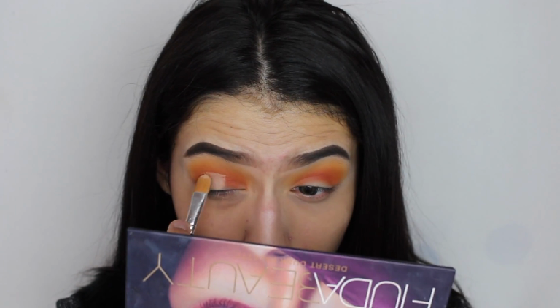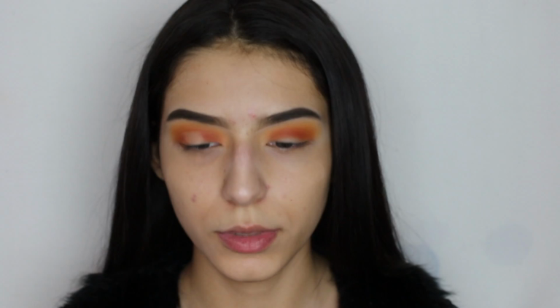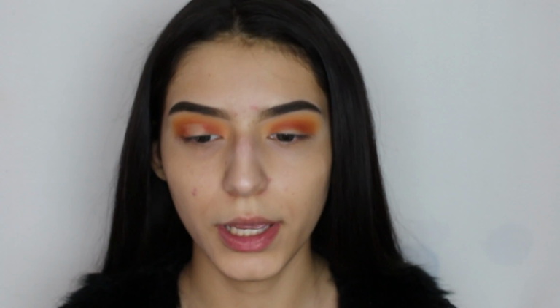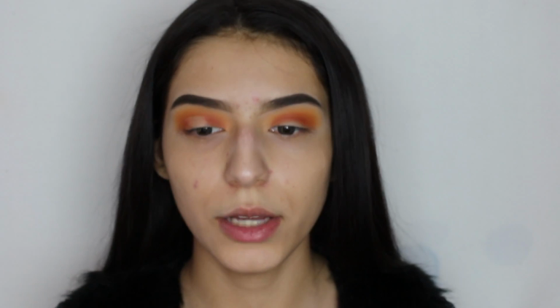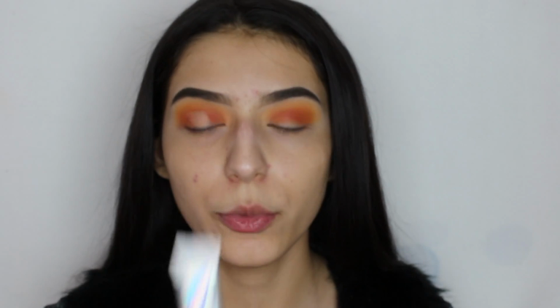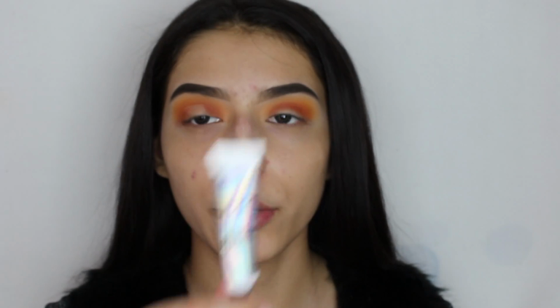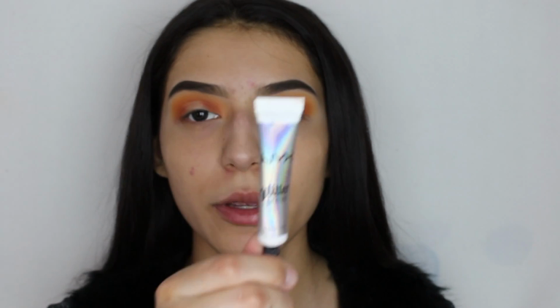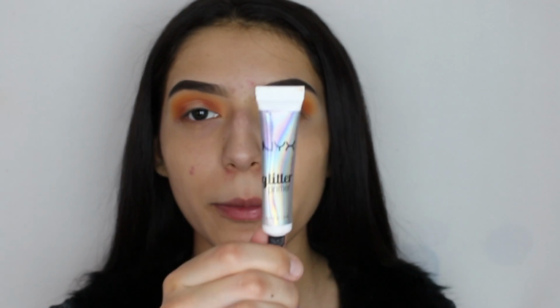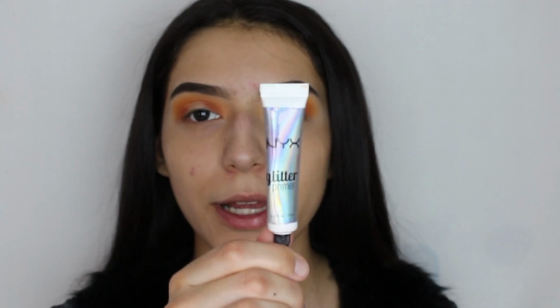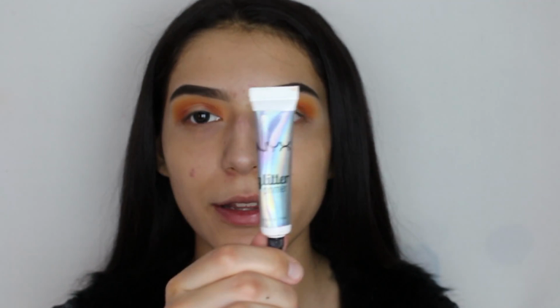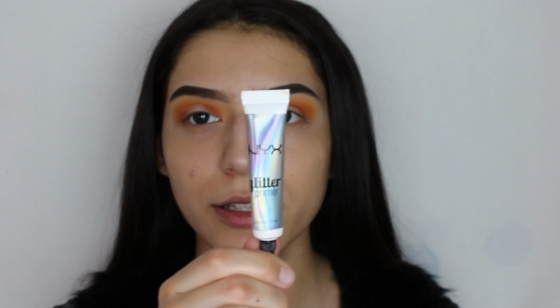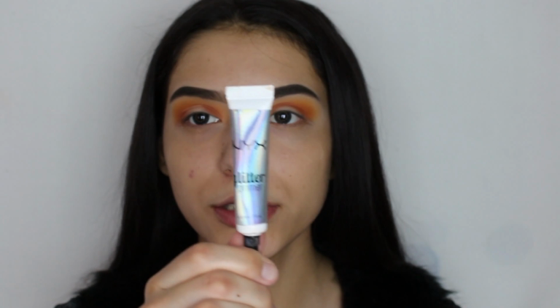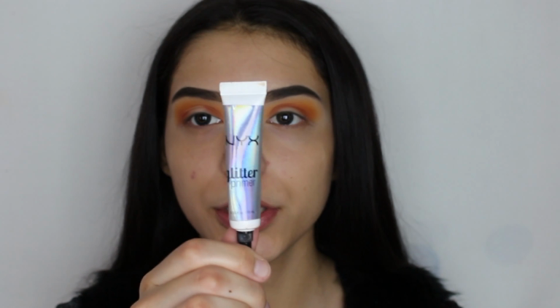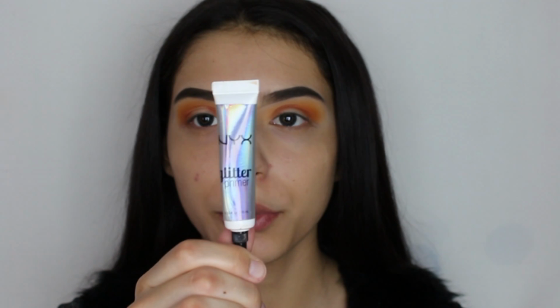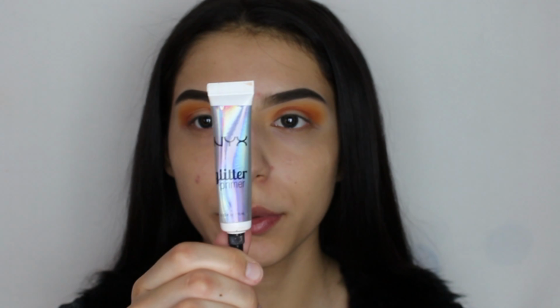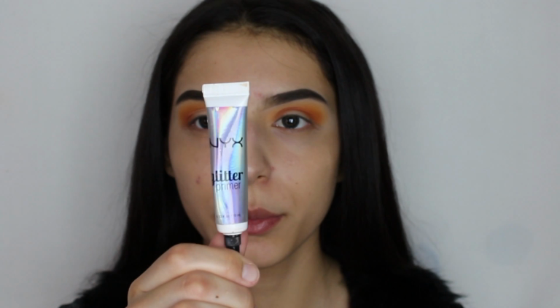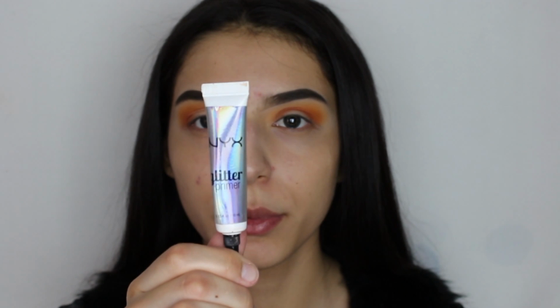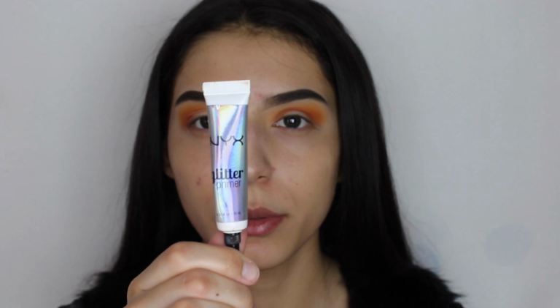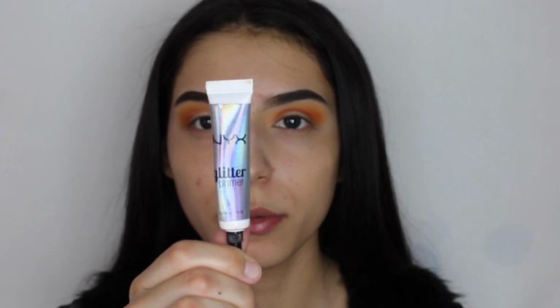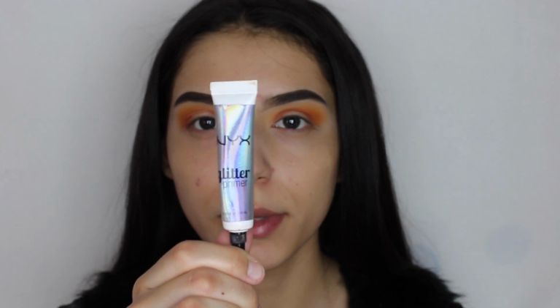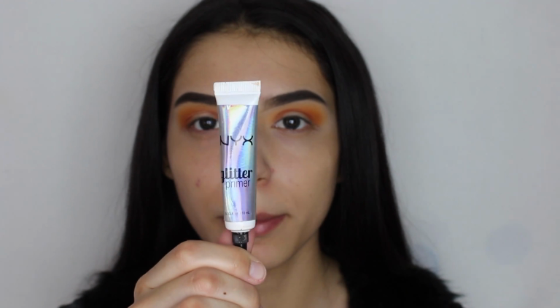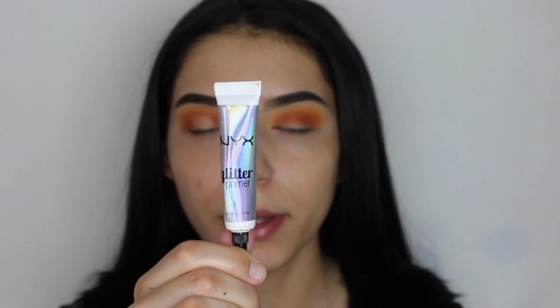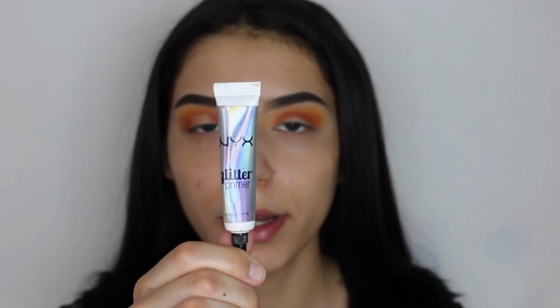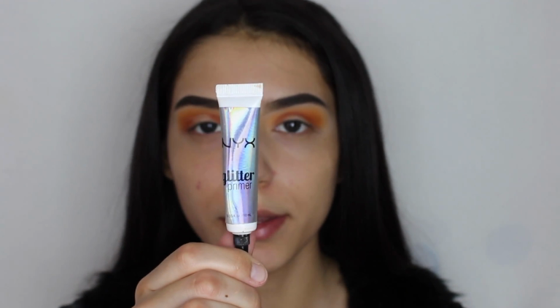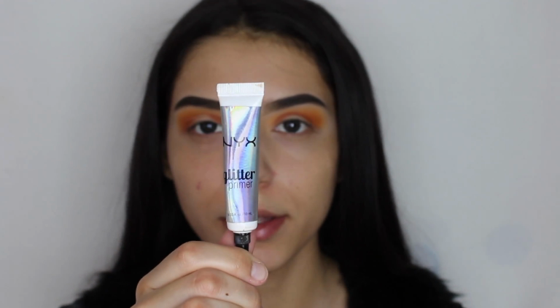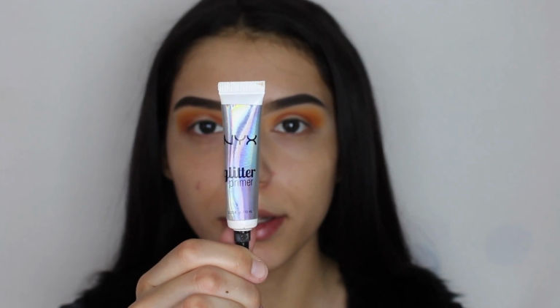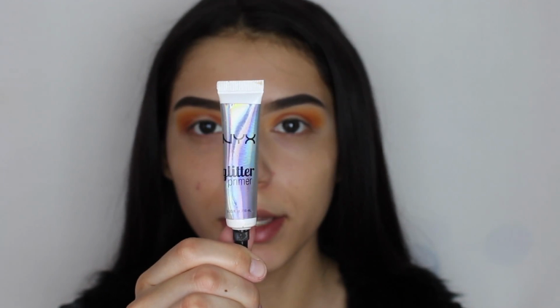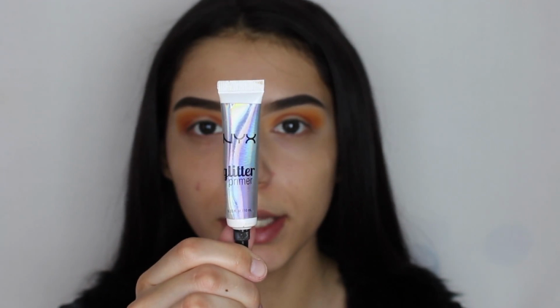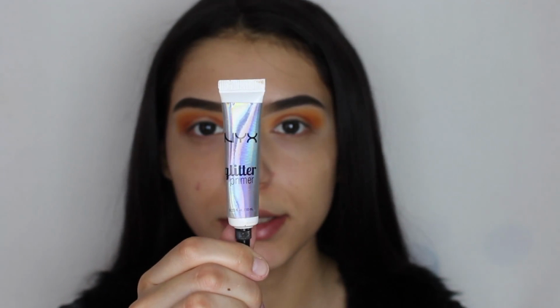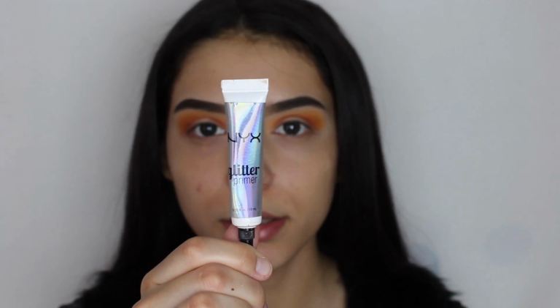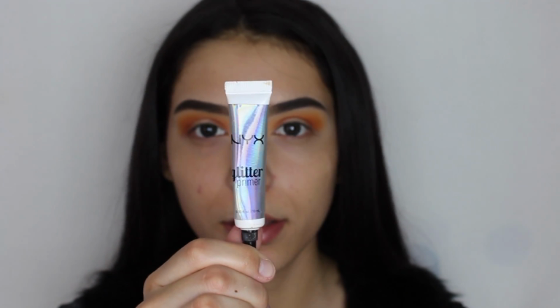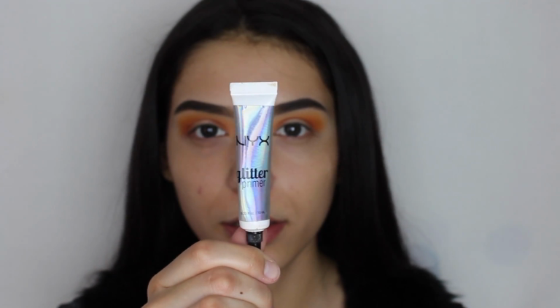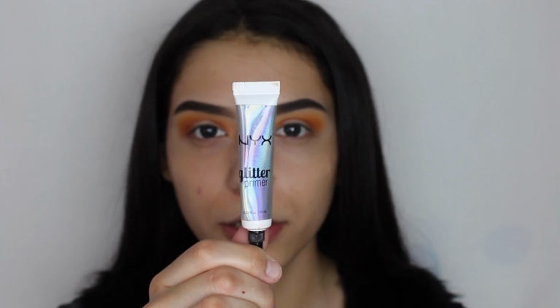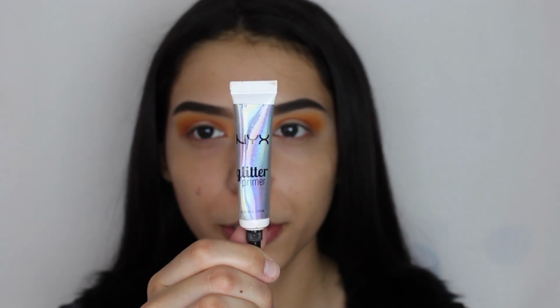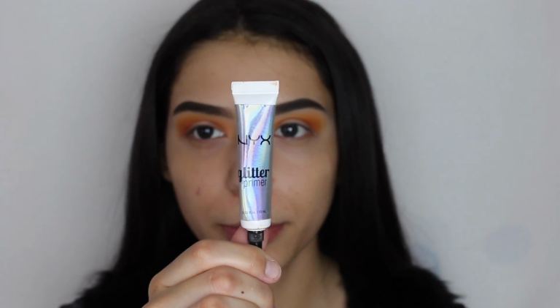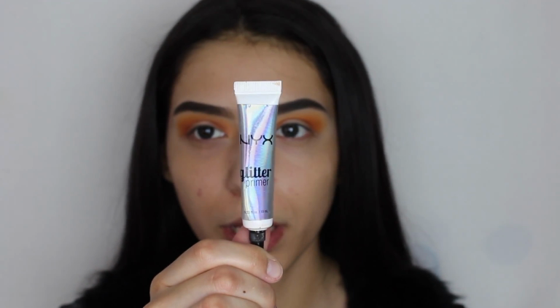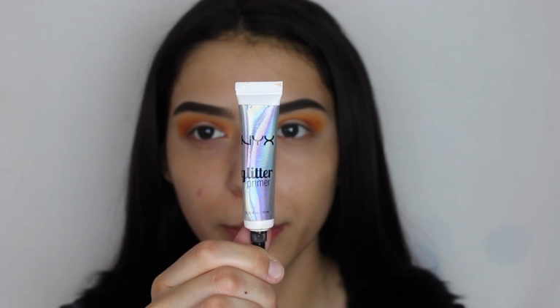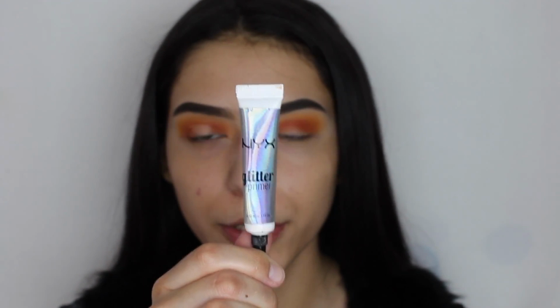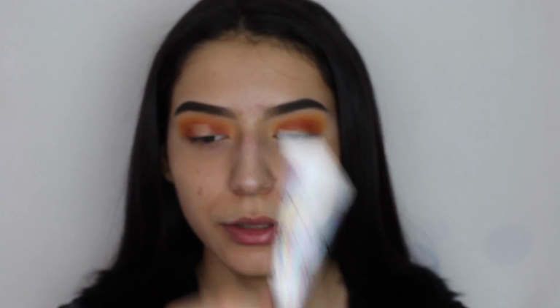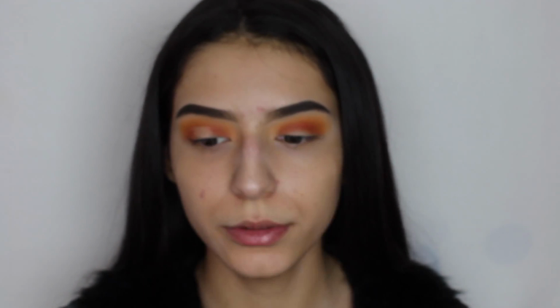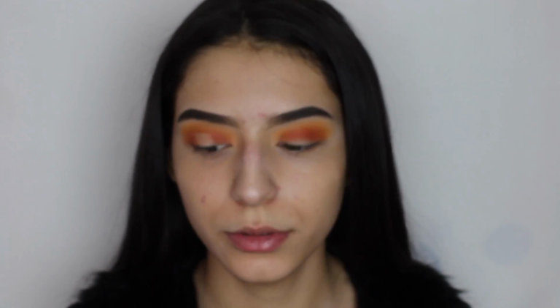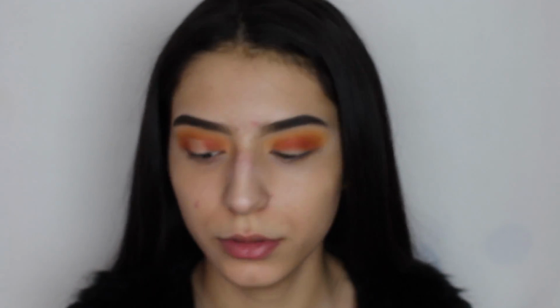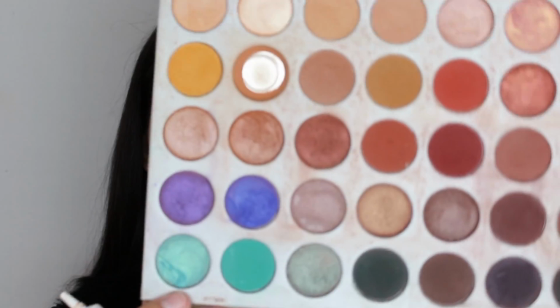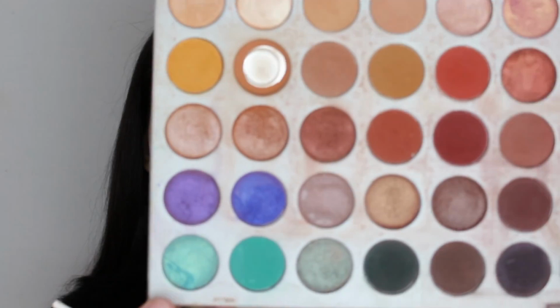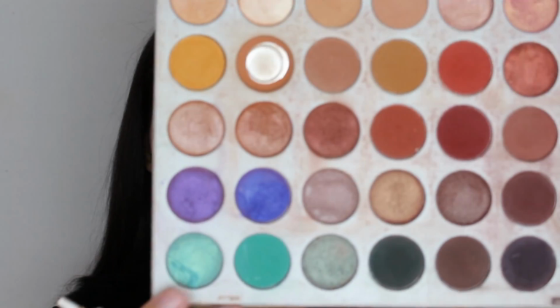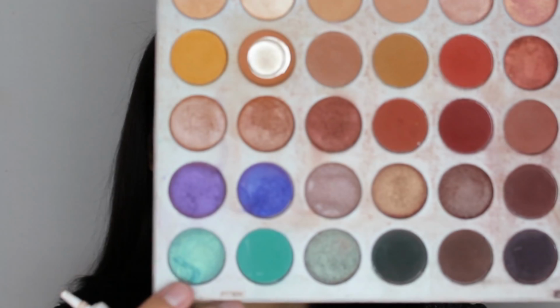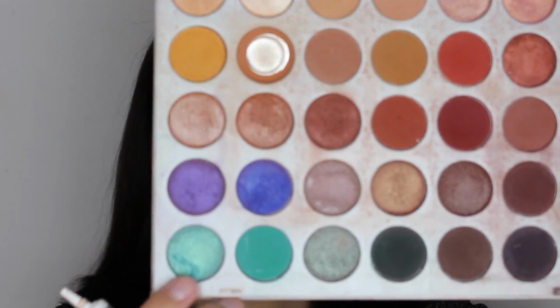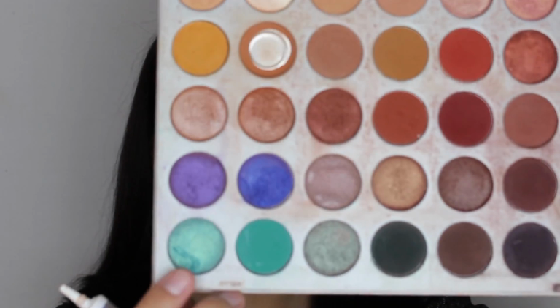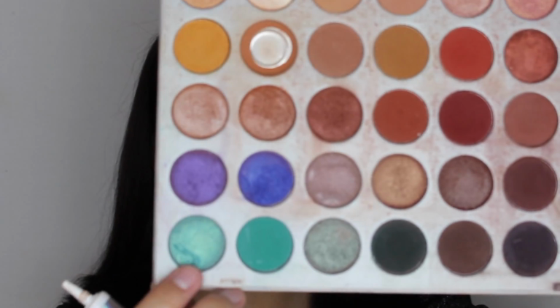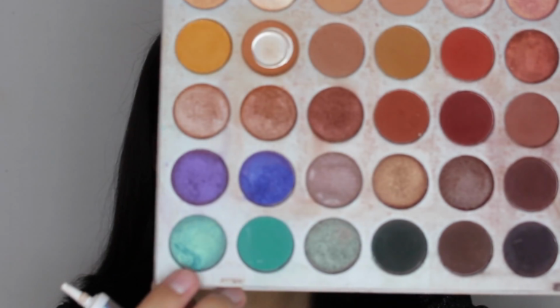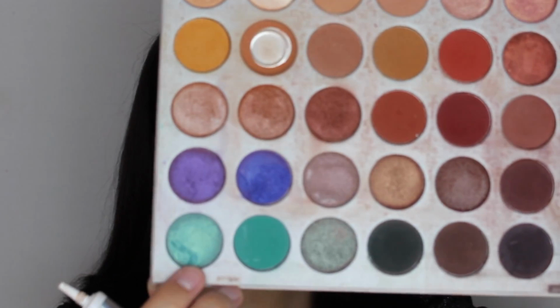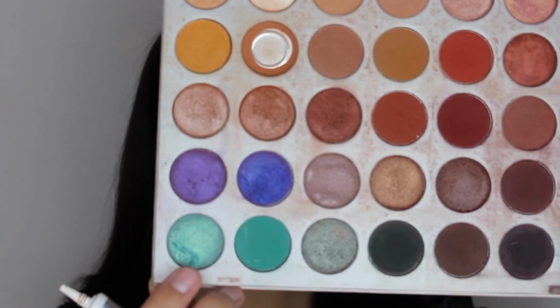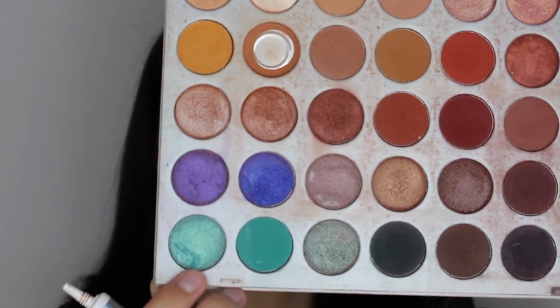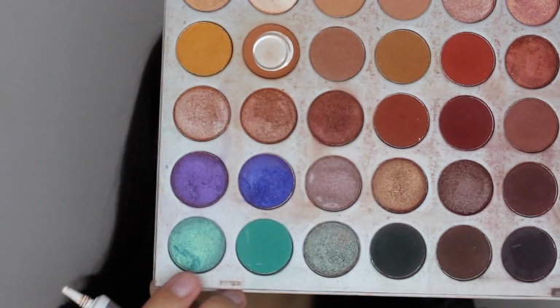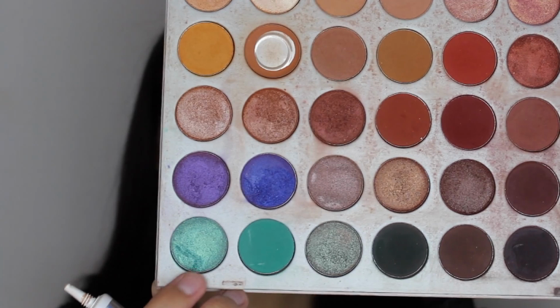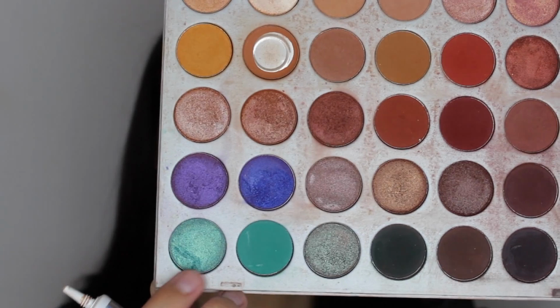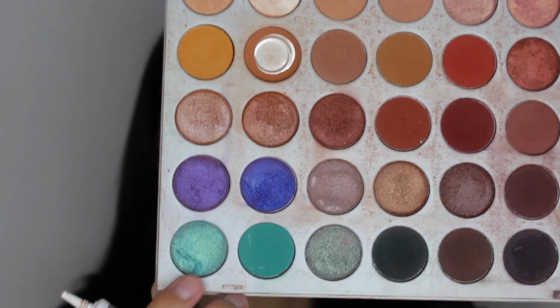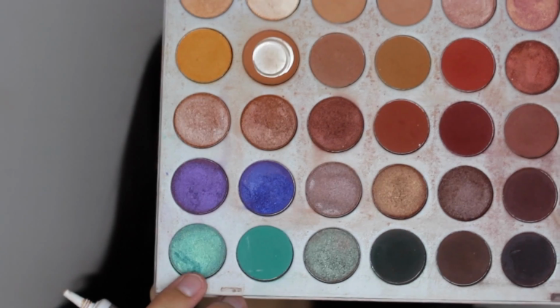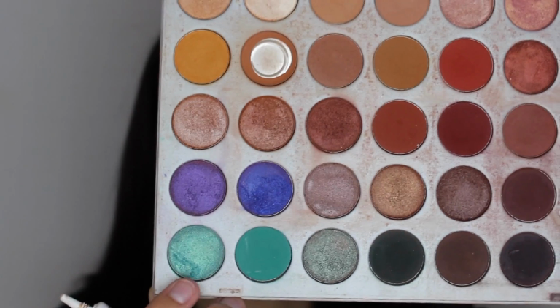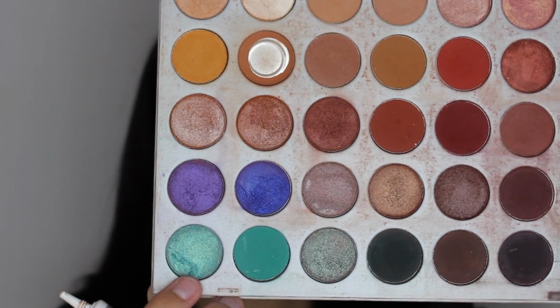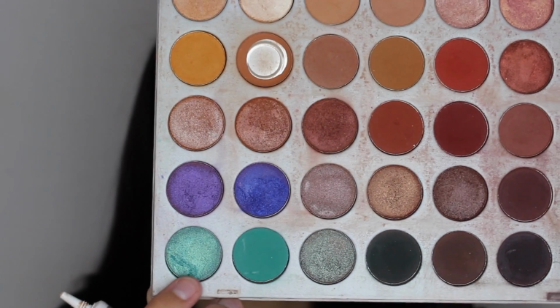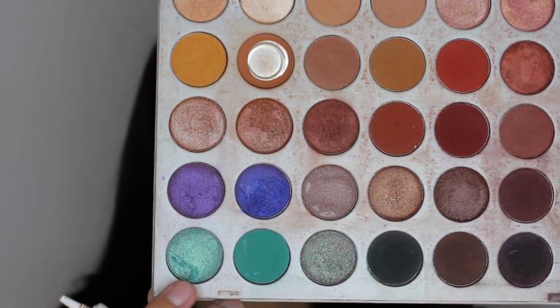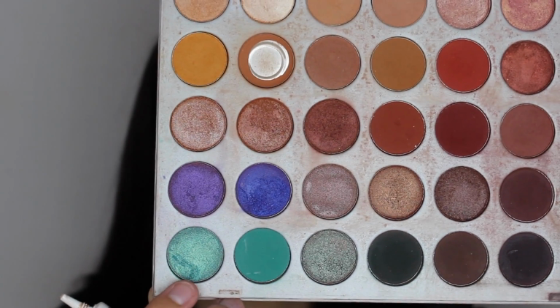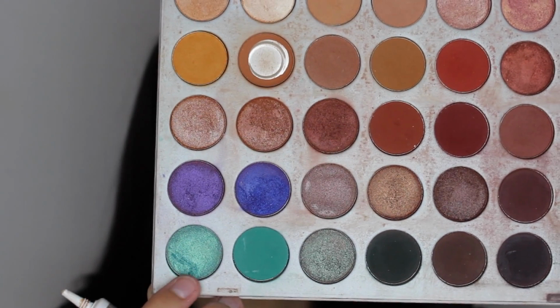Where we applied the concealer, we will be applying the NYX glitter primer and we will be applying this shade on top of it.